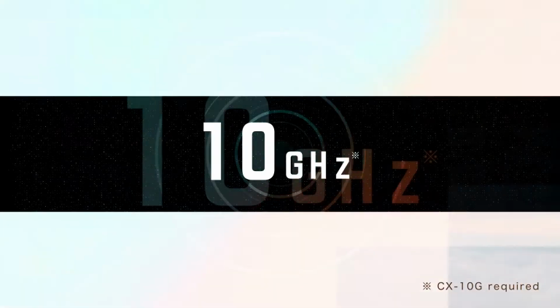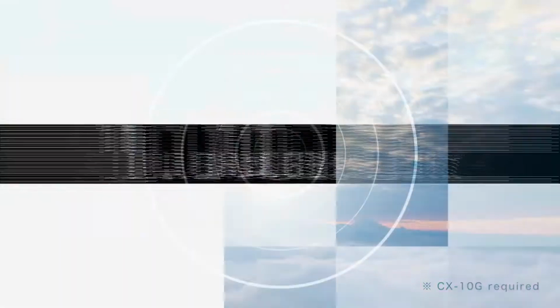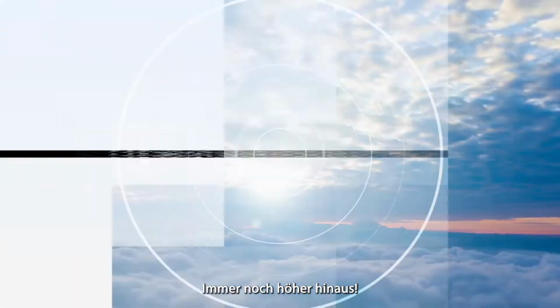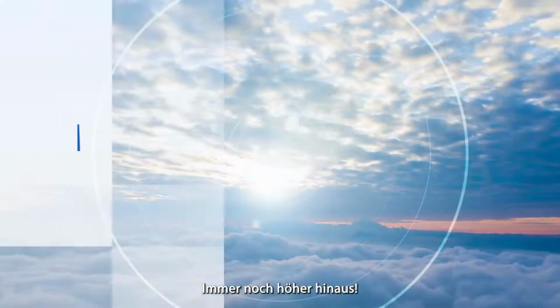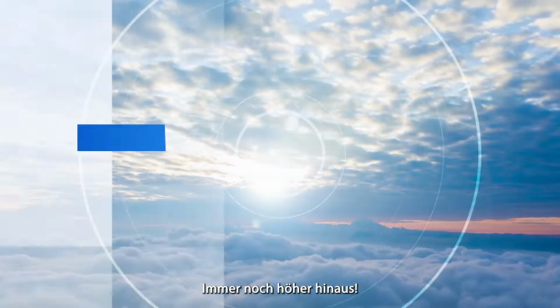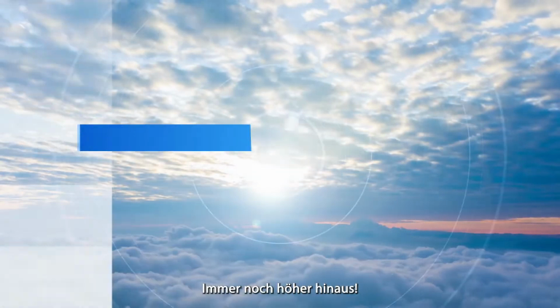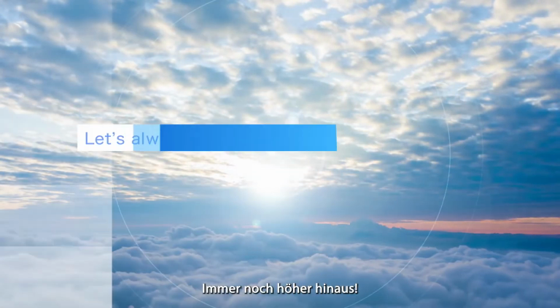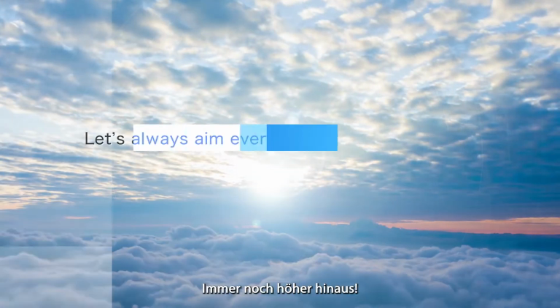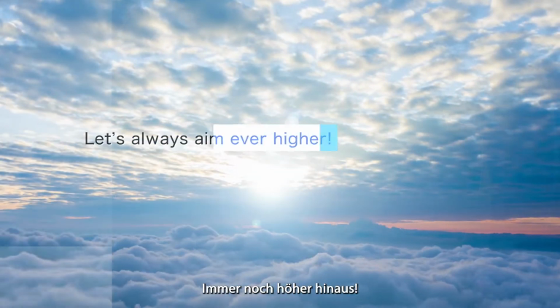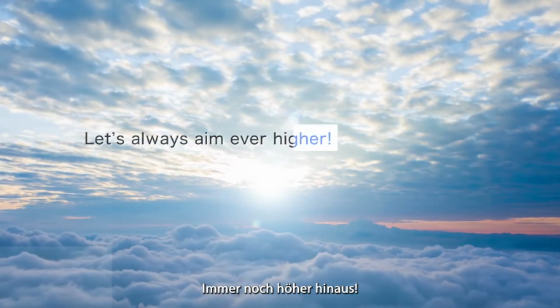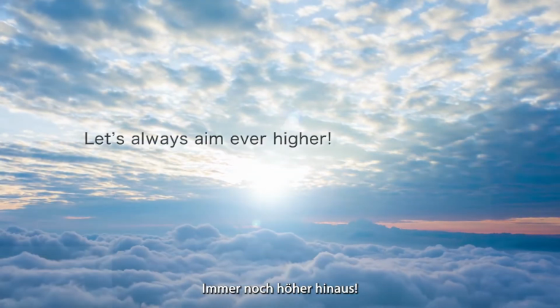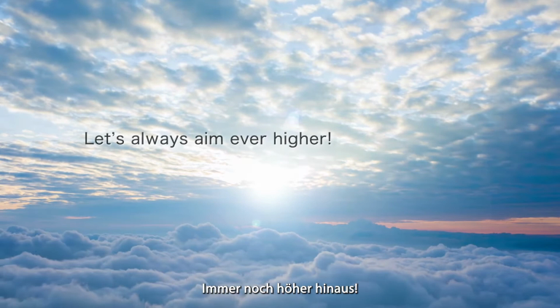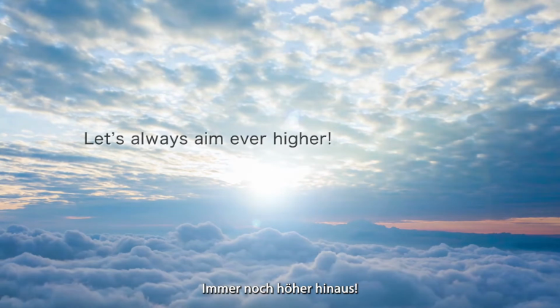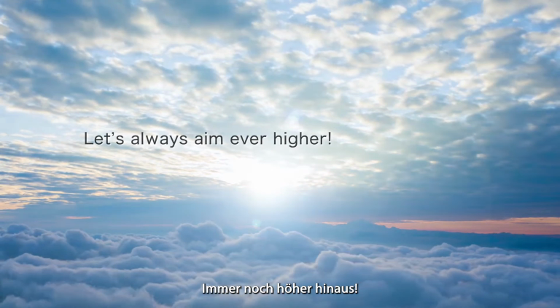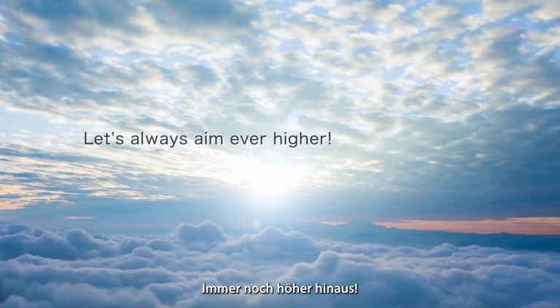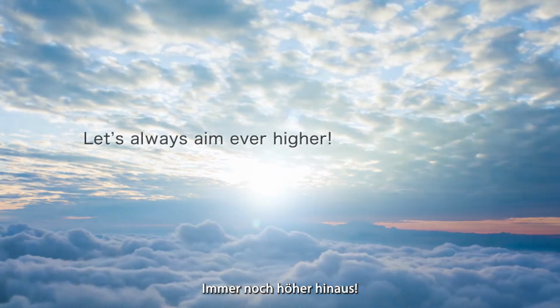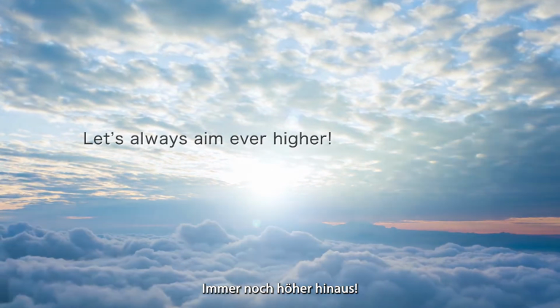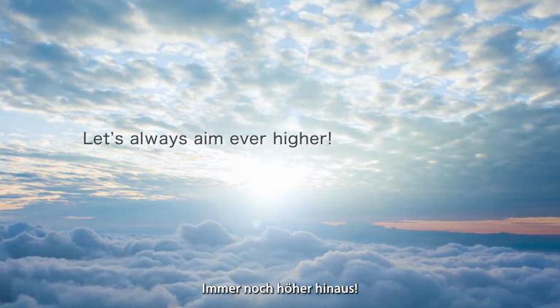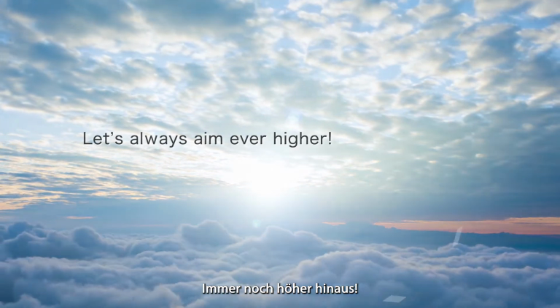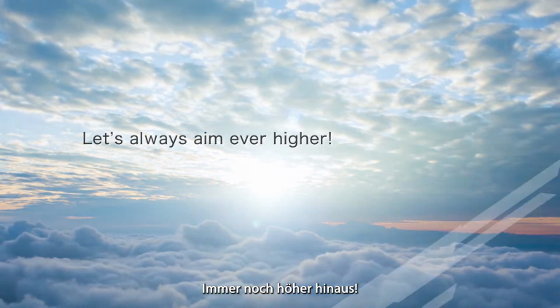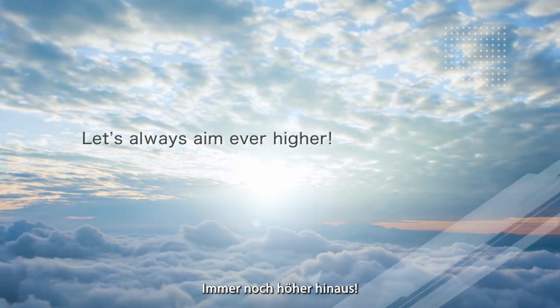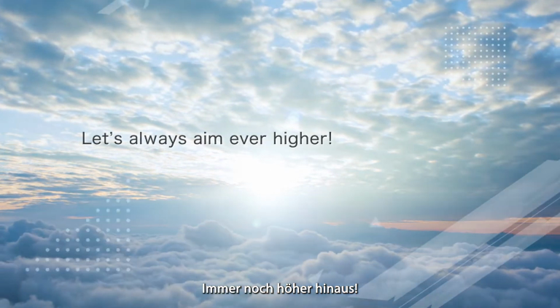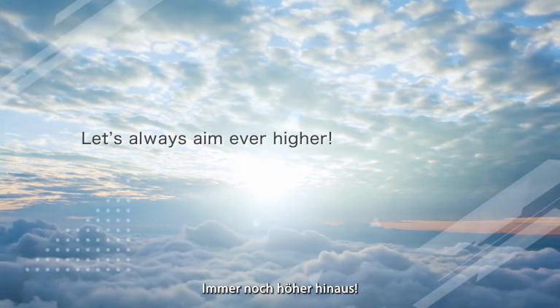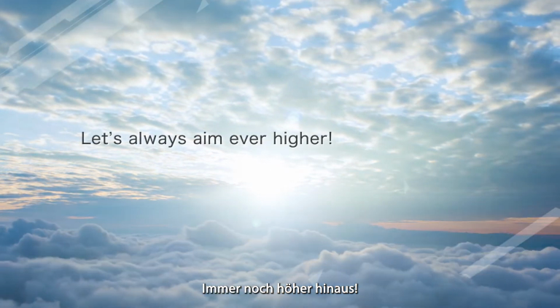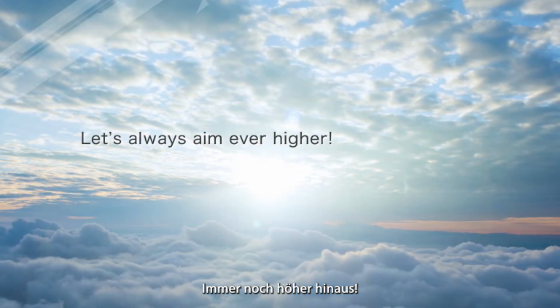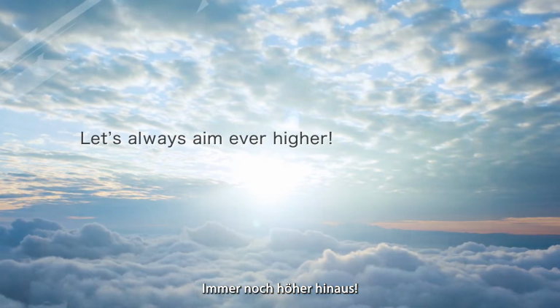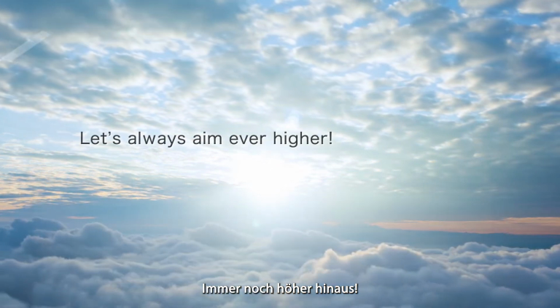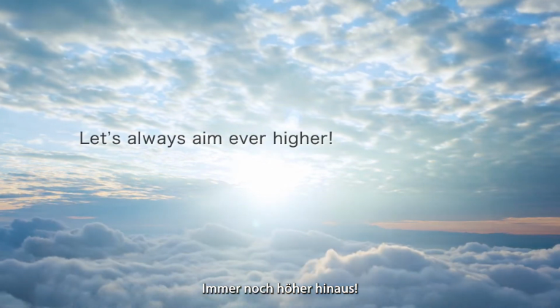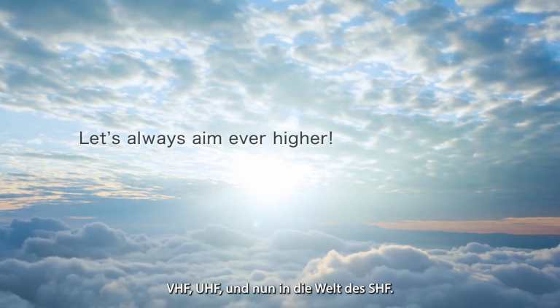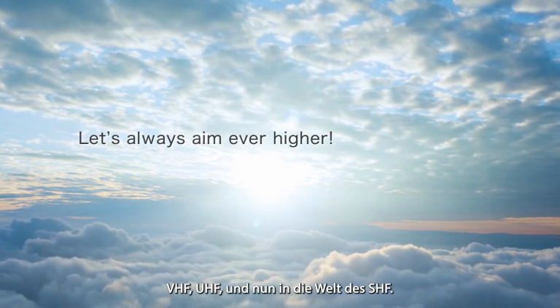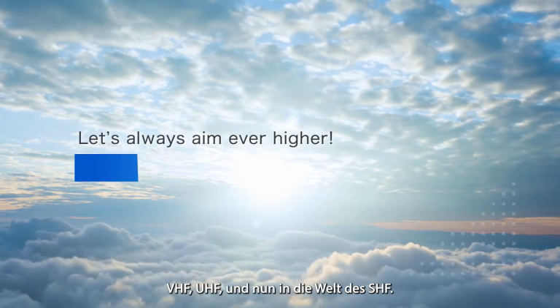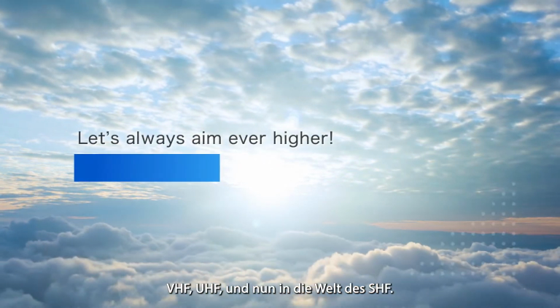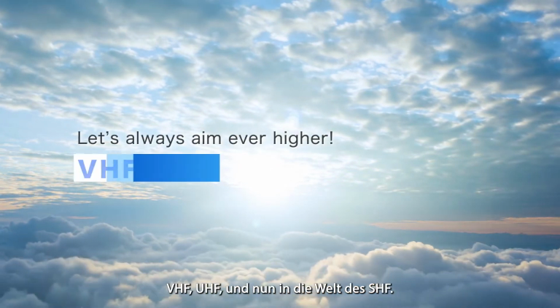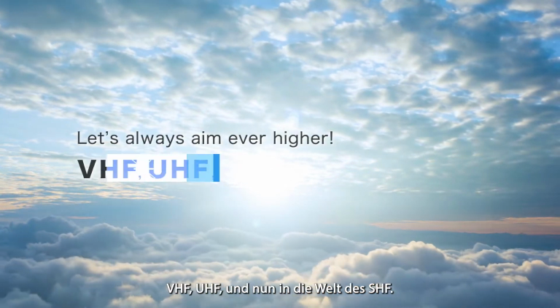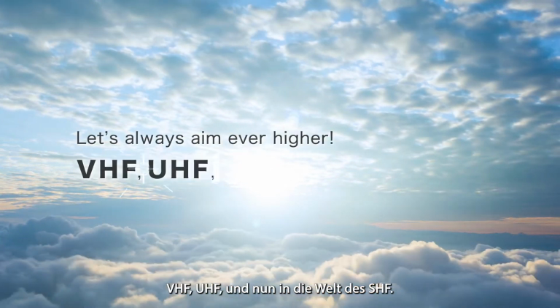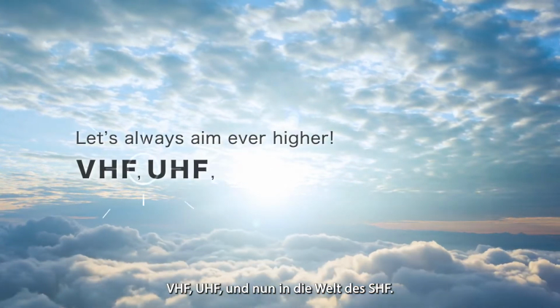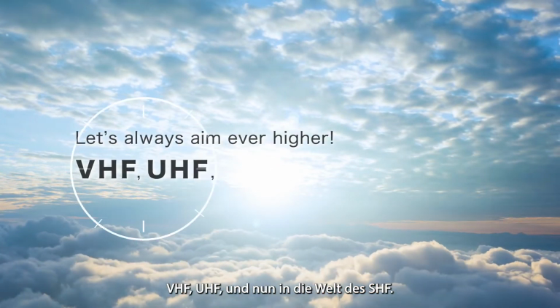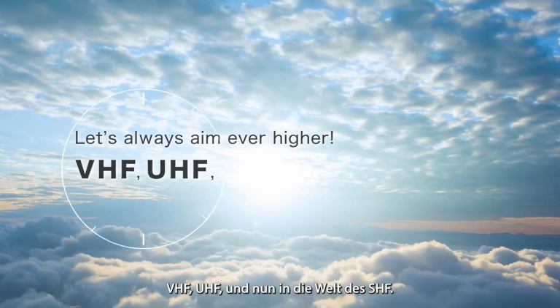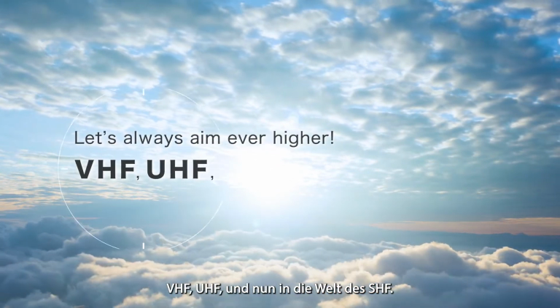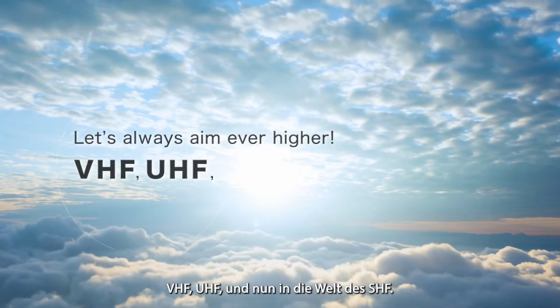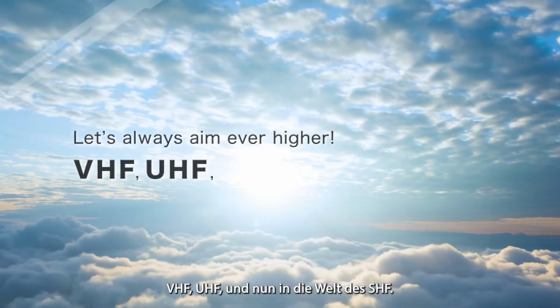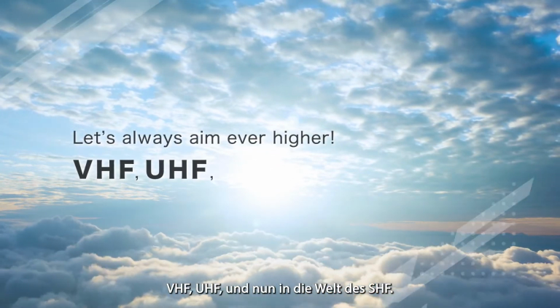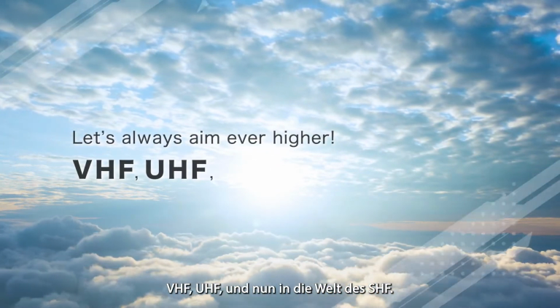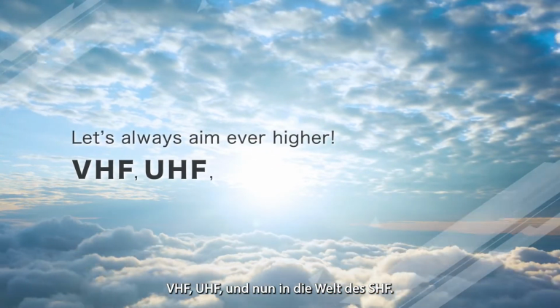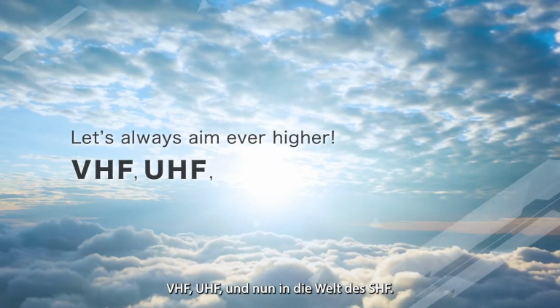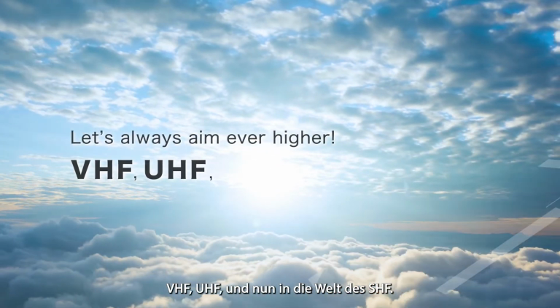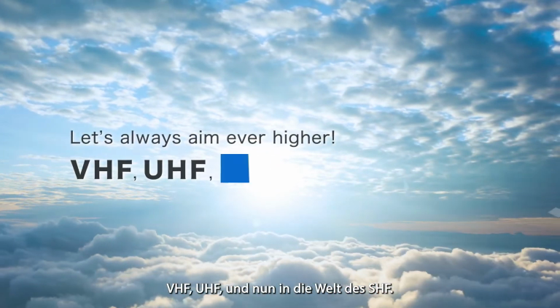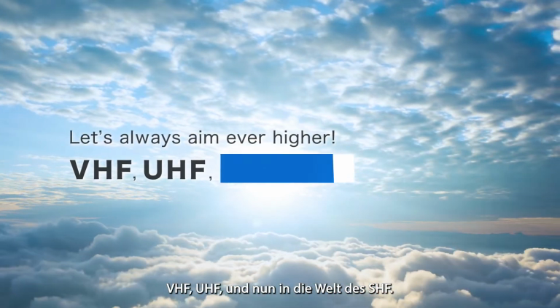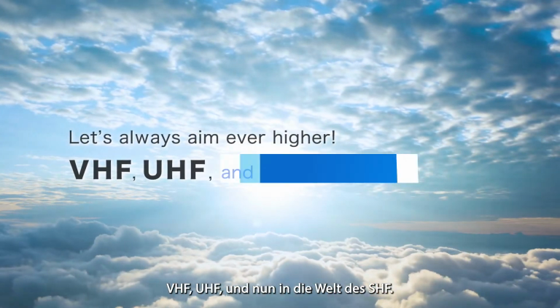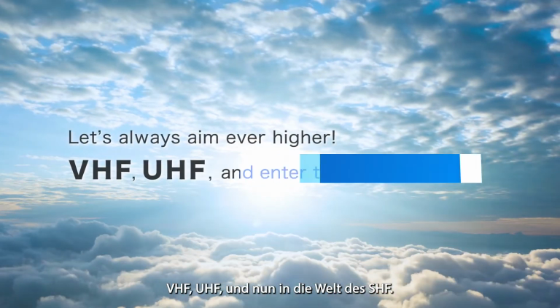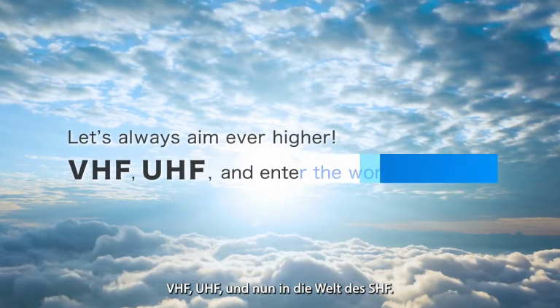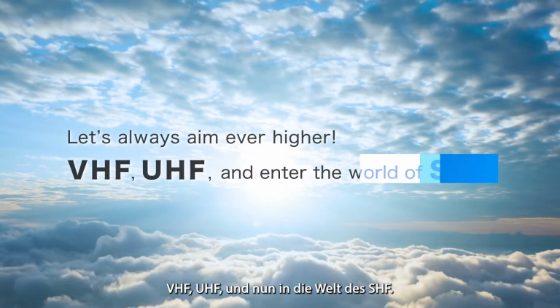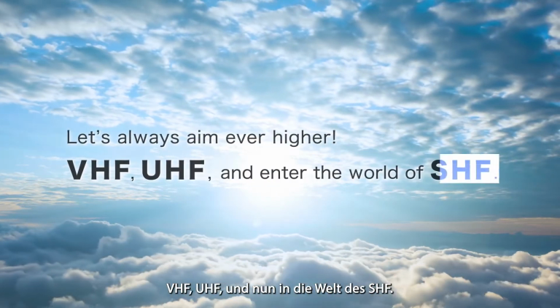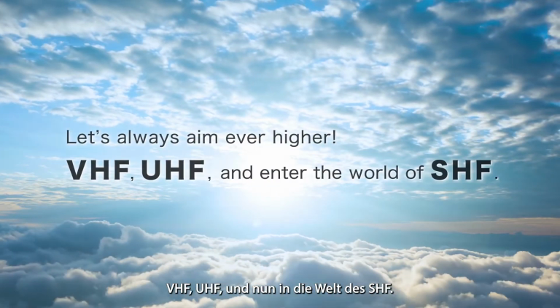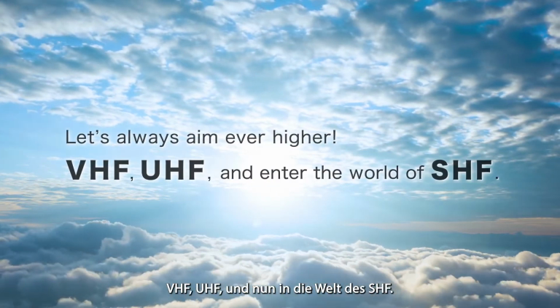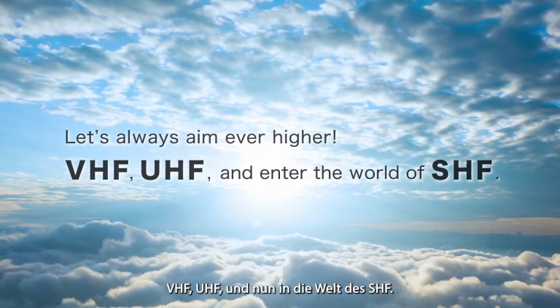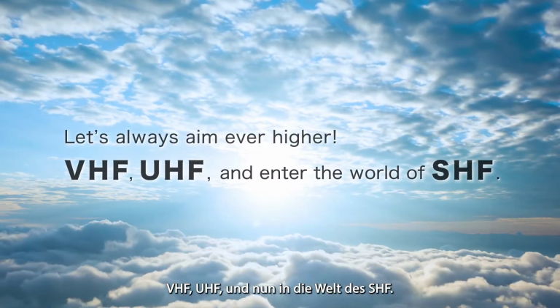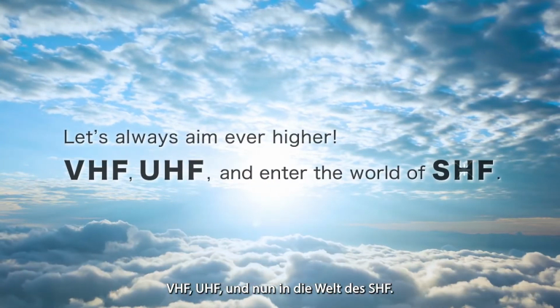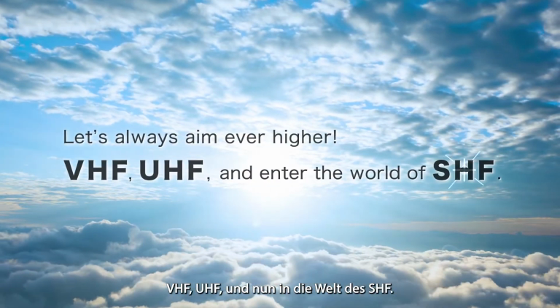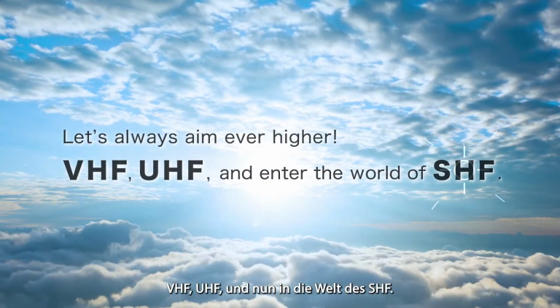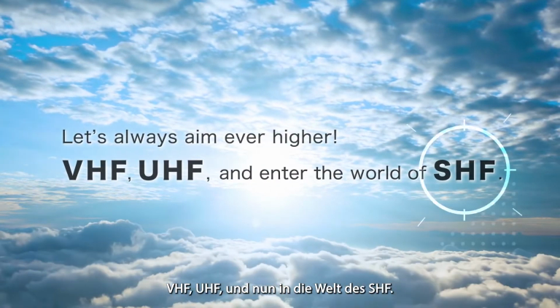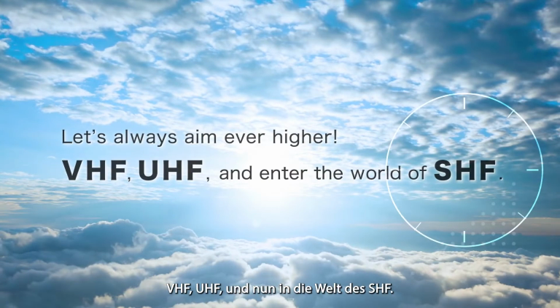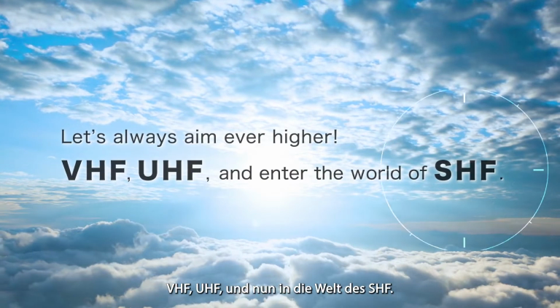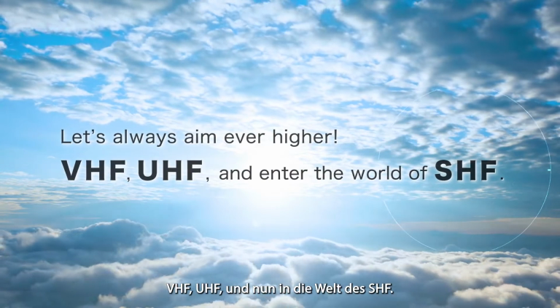Let's always aim ever higher — VHF, UHF, and enter the world of SHF.